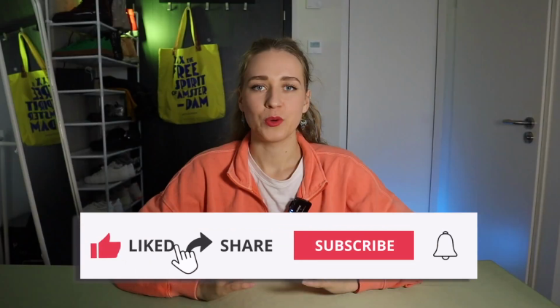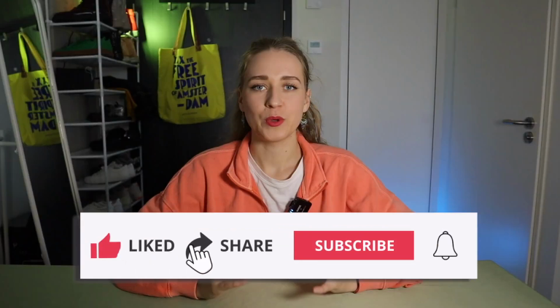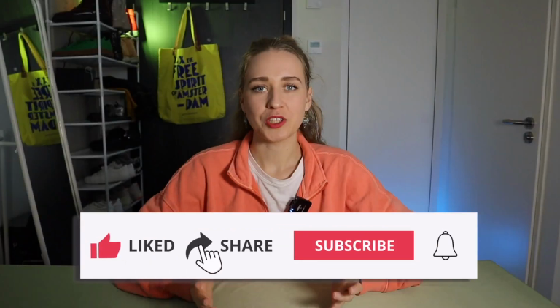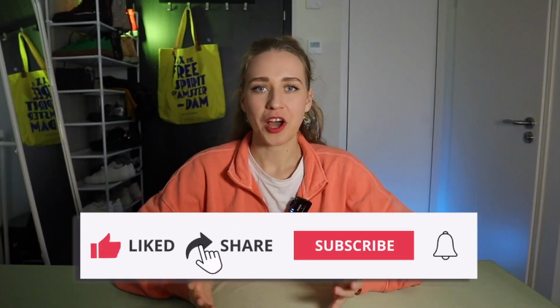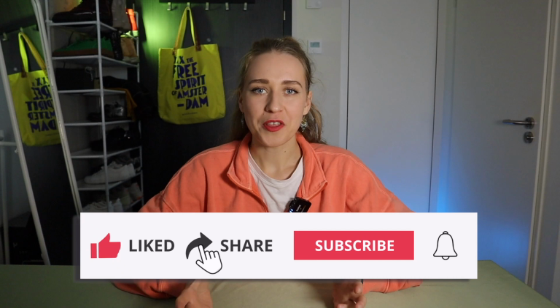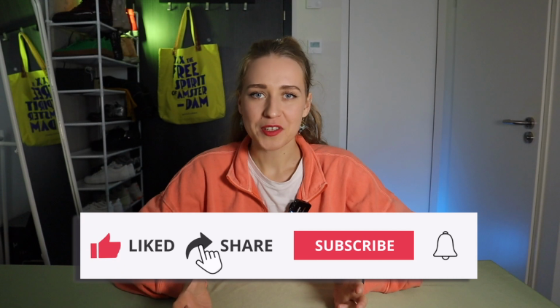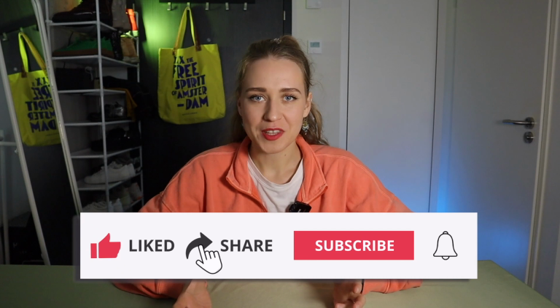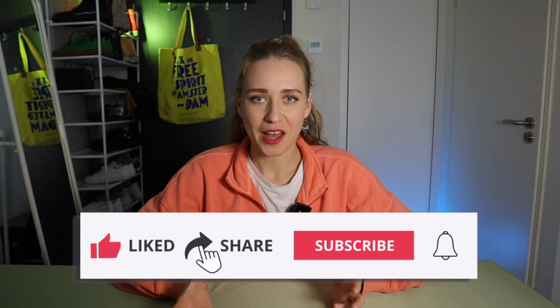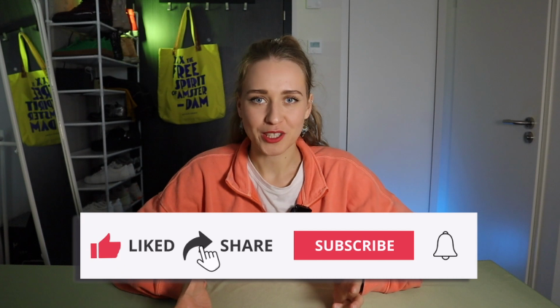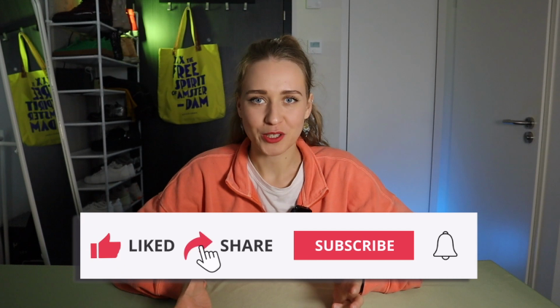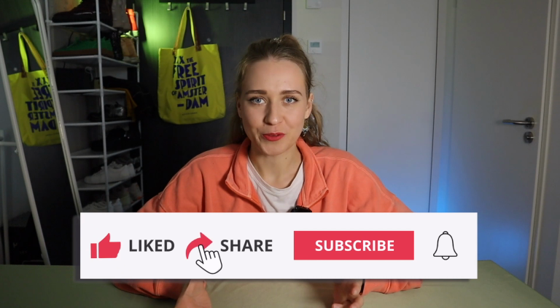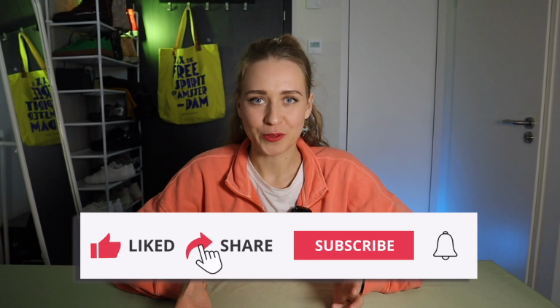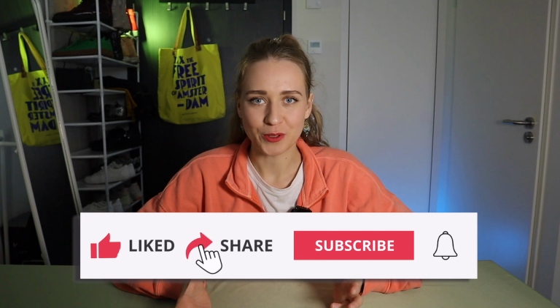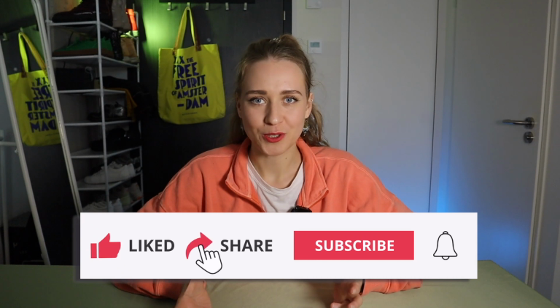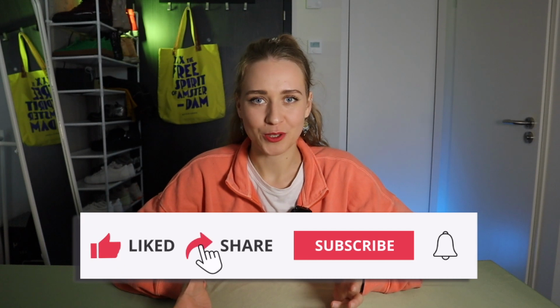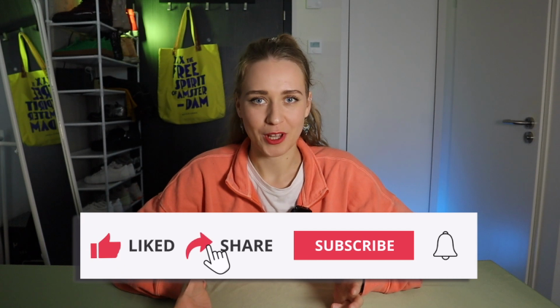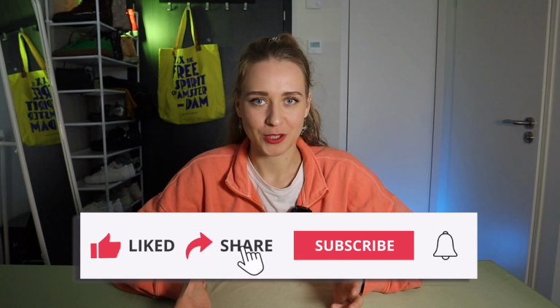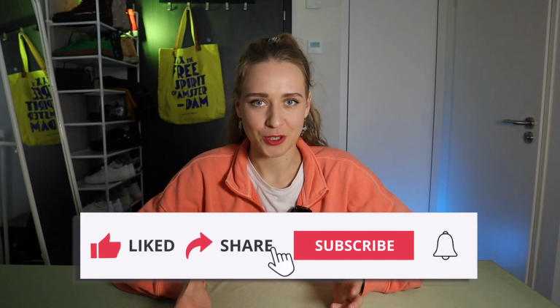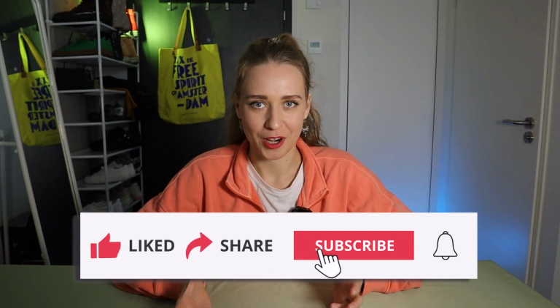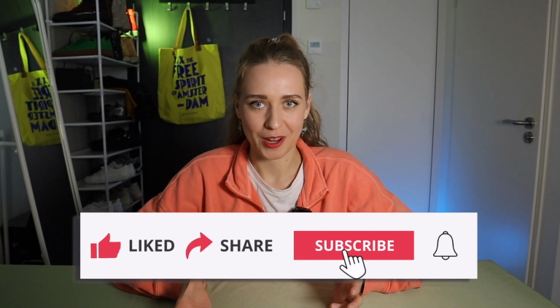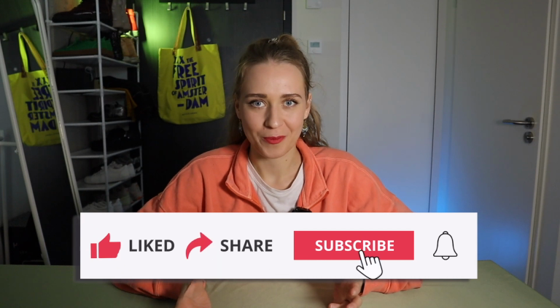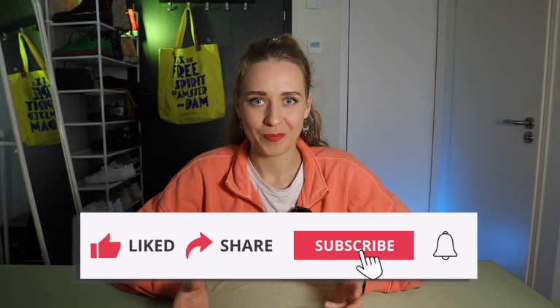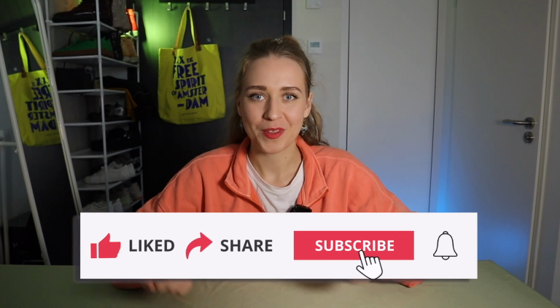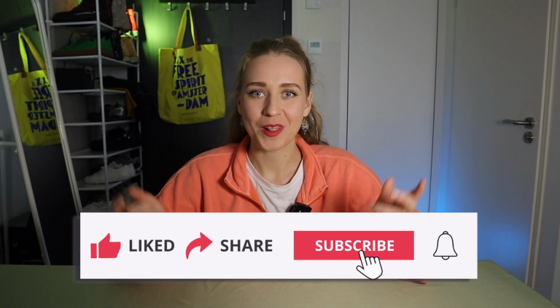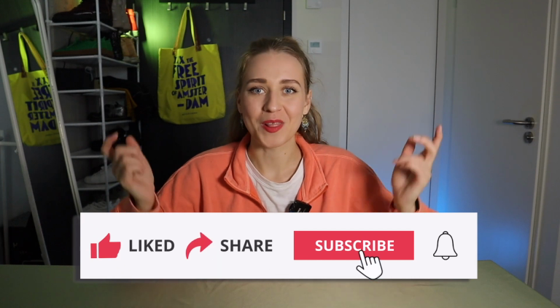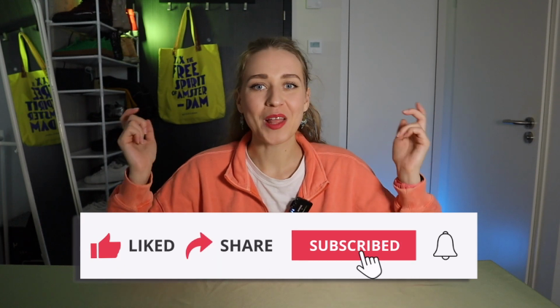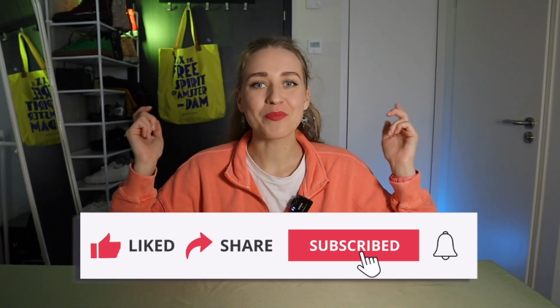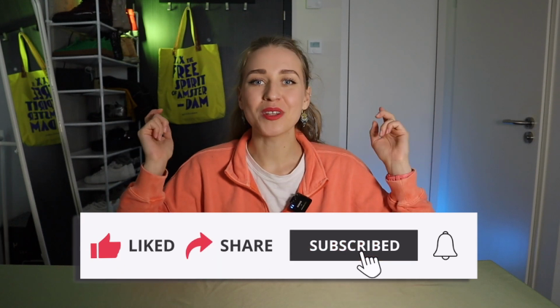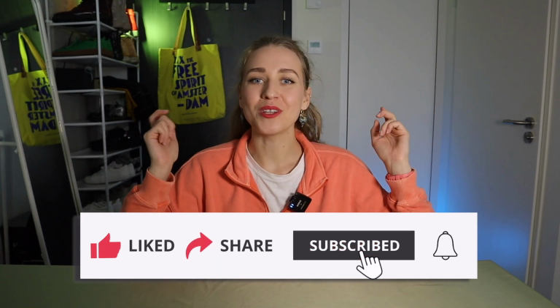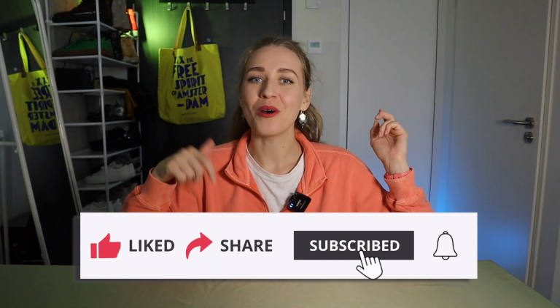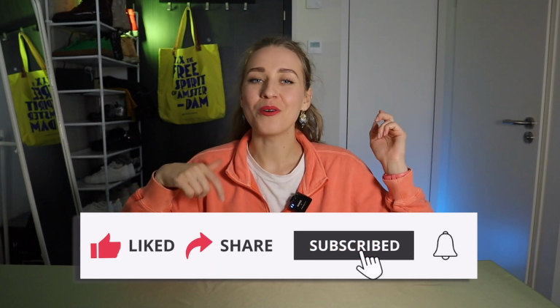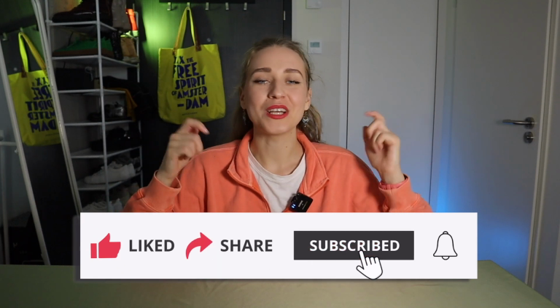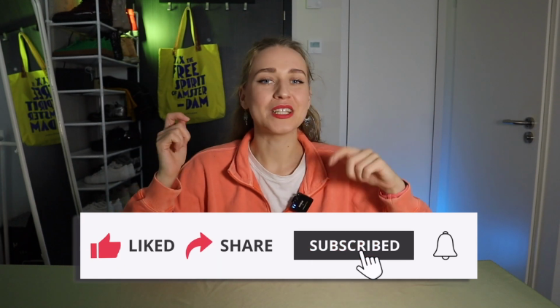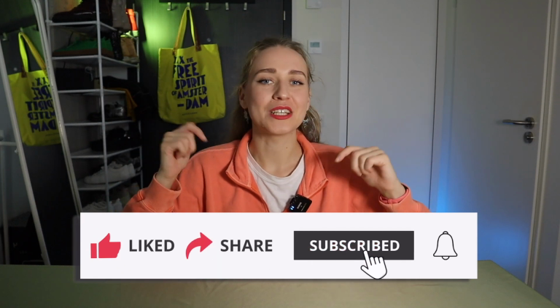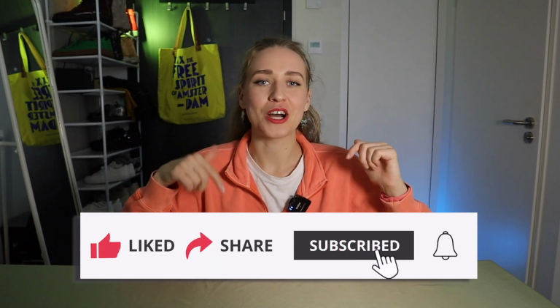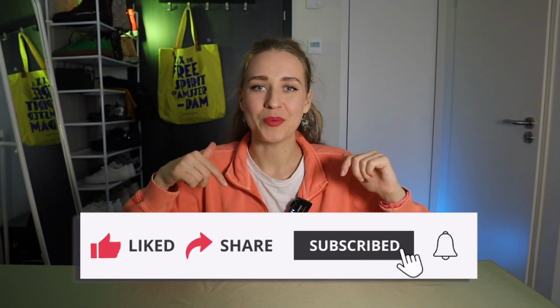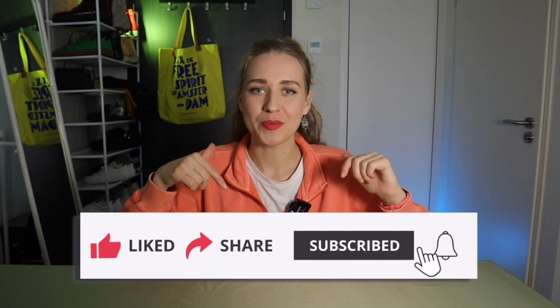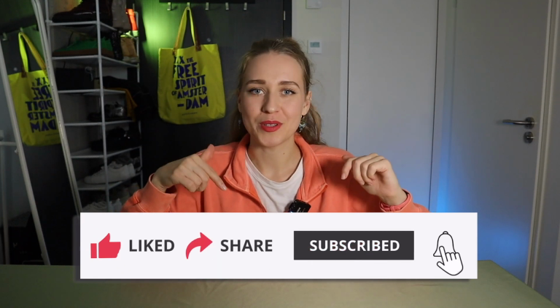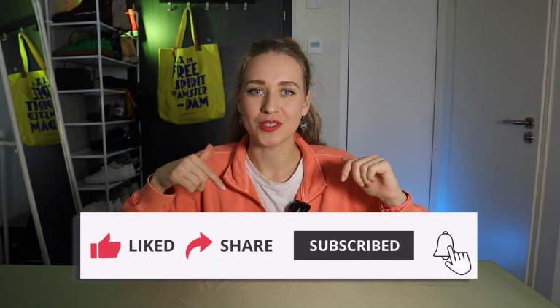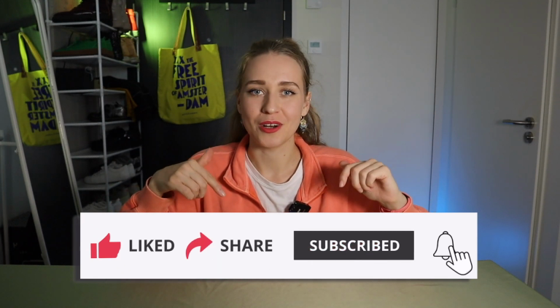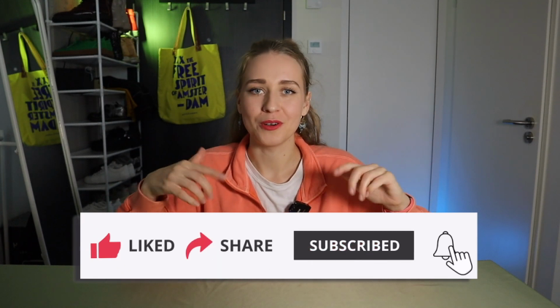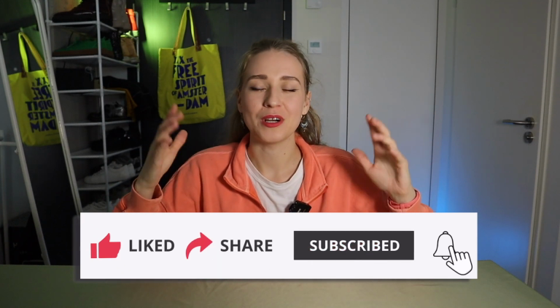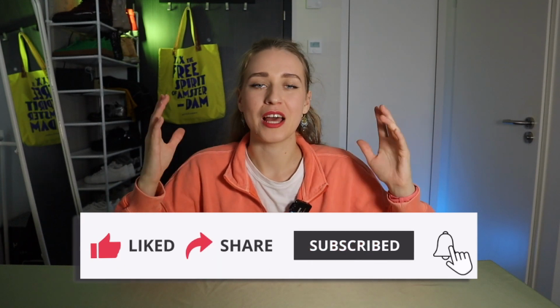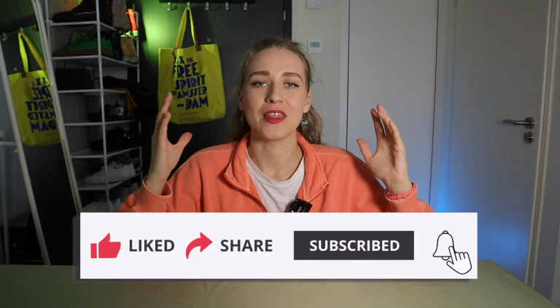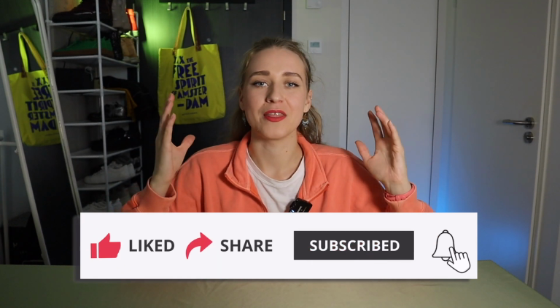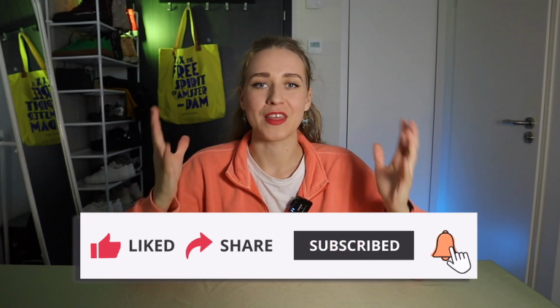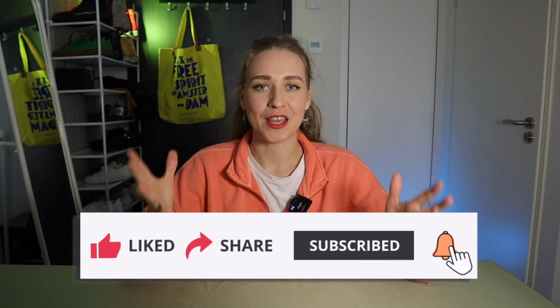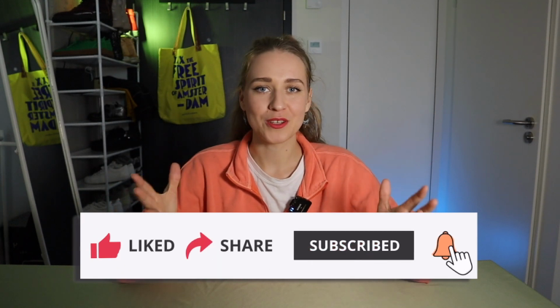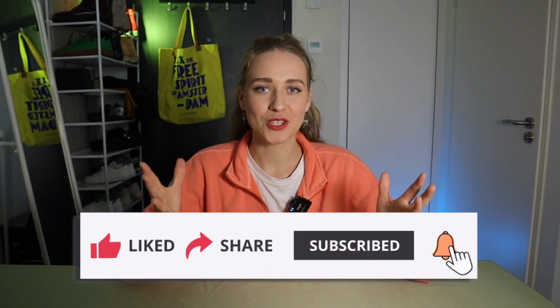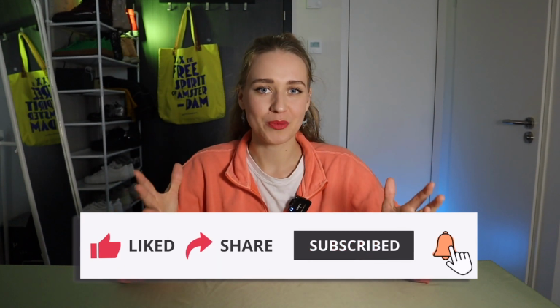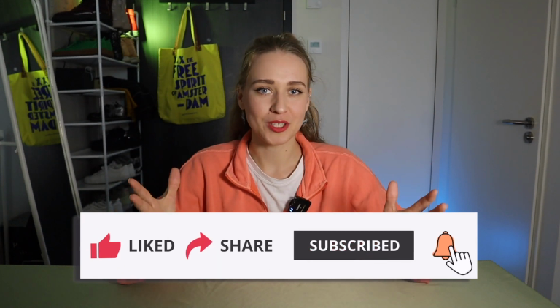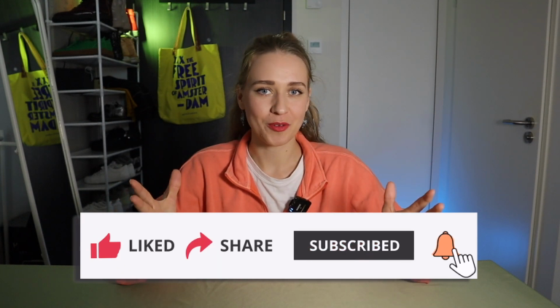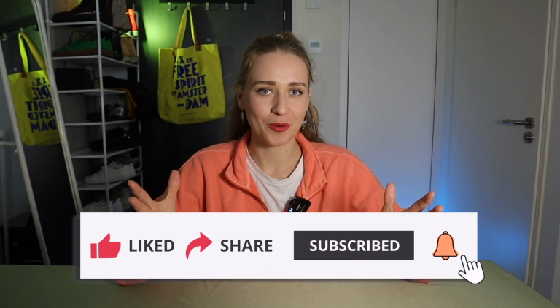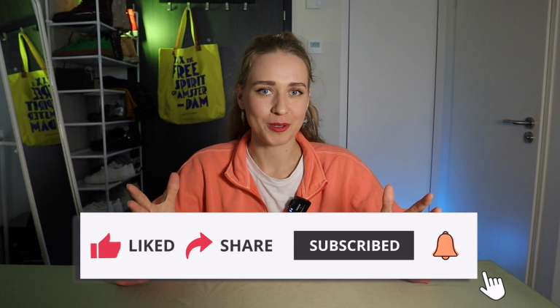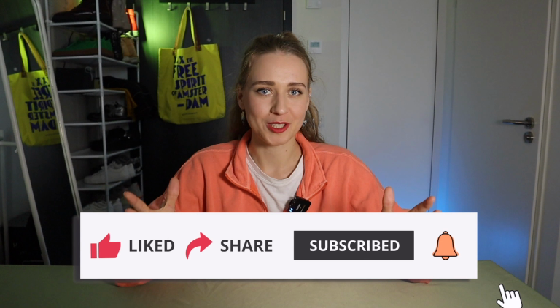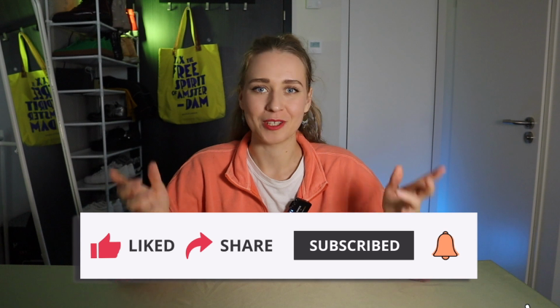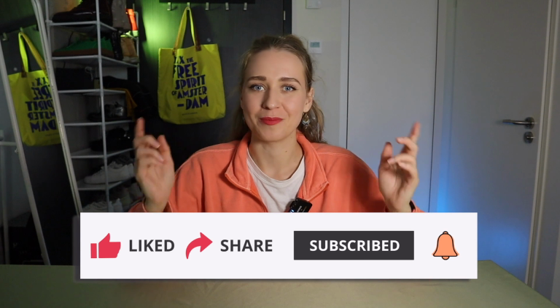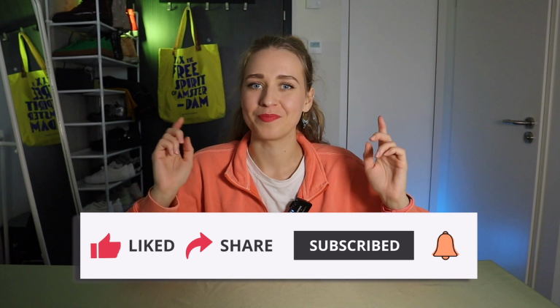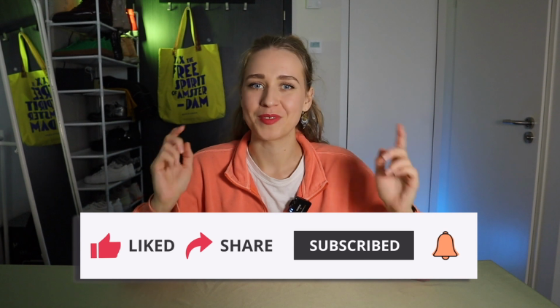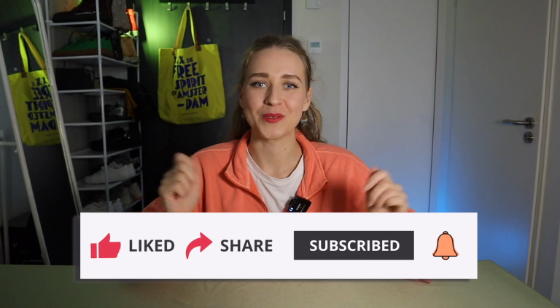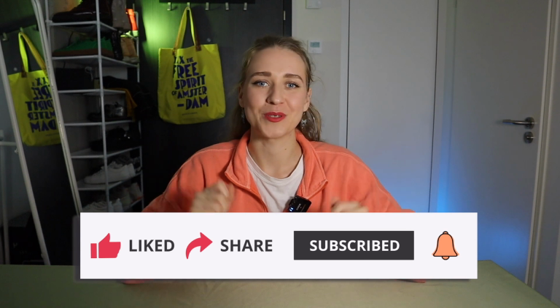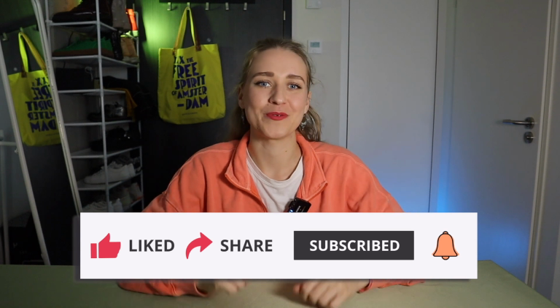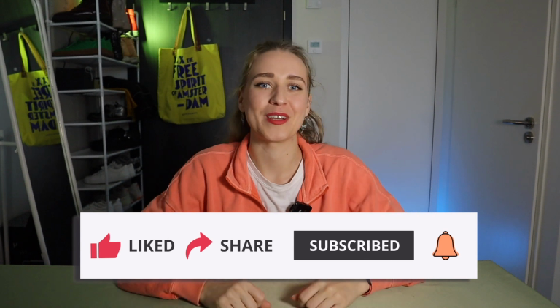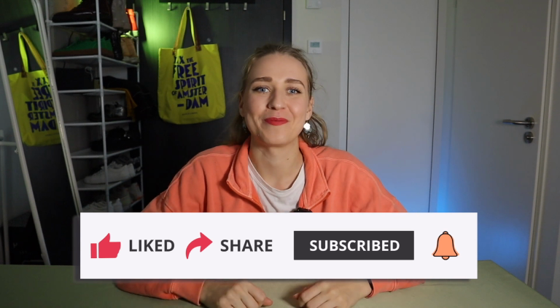Which other snacks or foods should I try? Let me know in the comments below, and thank you so much for watching. It was fun!